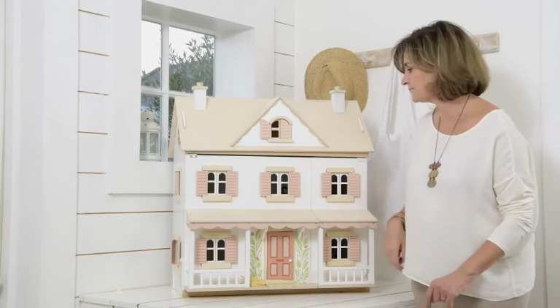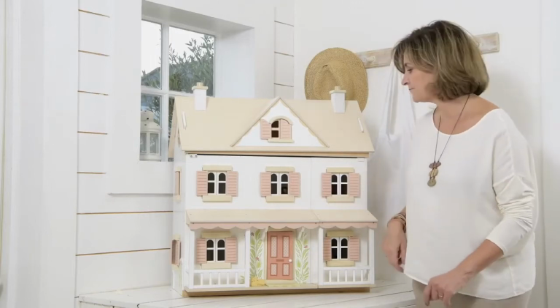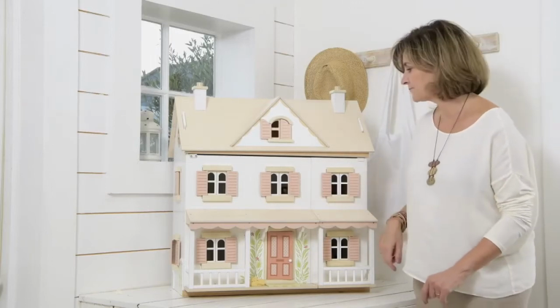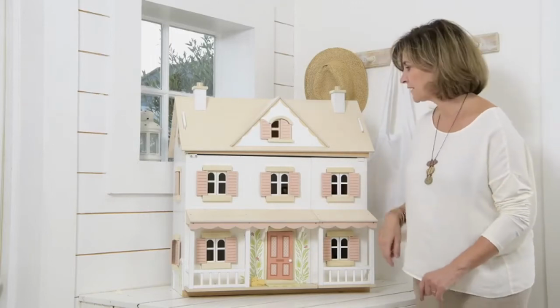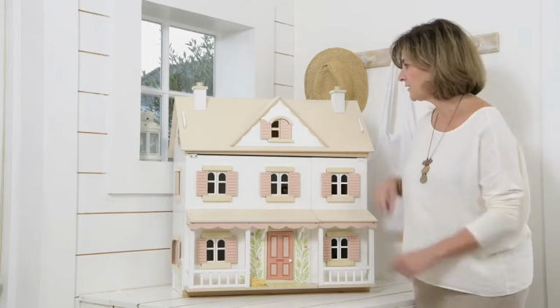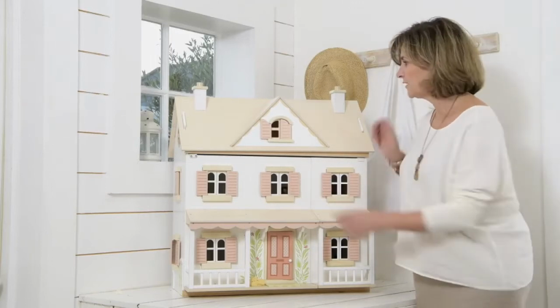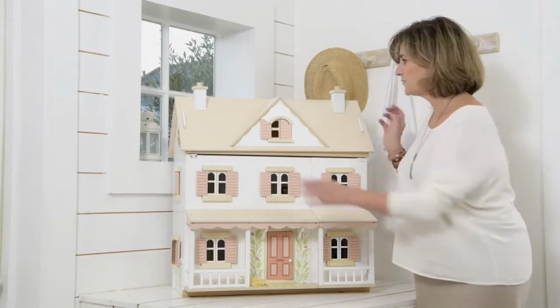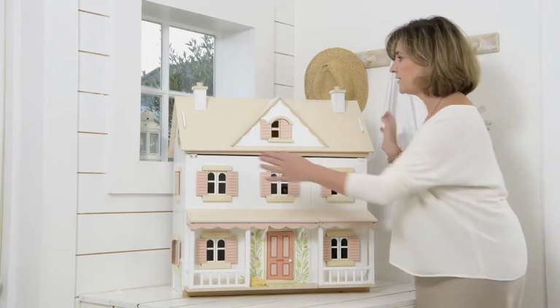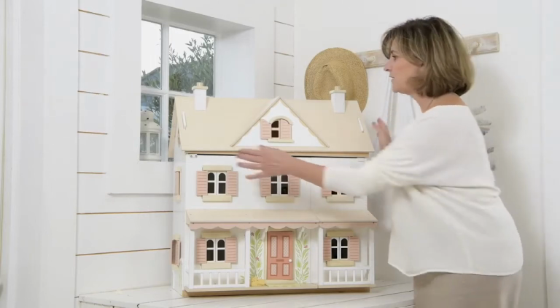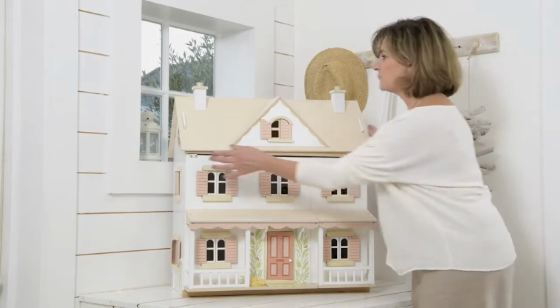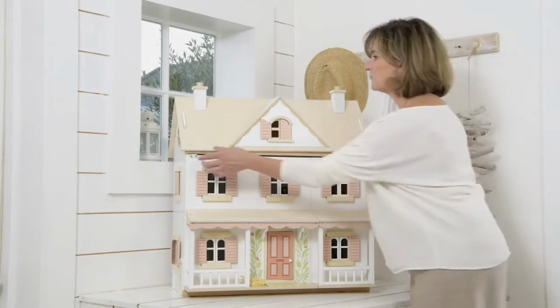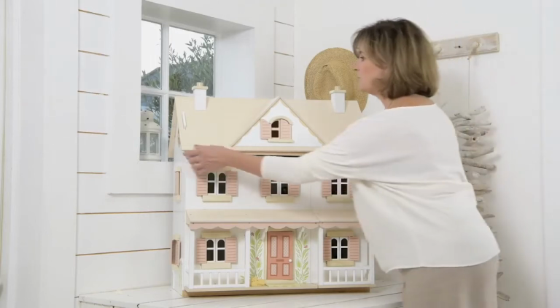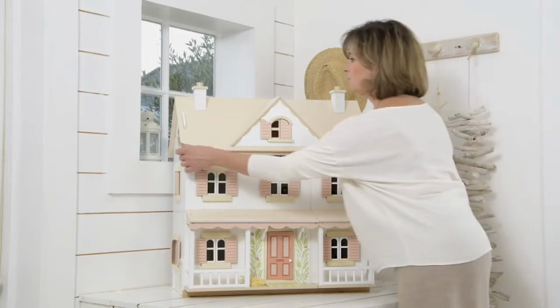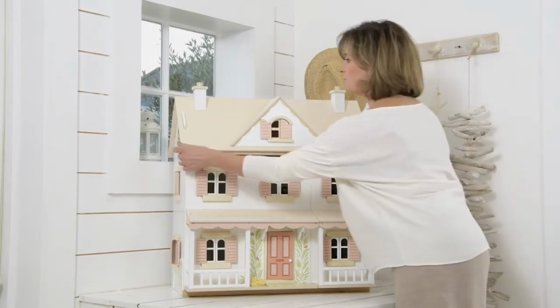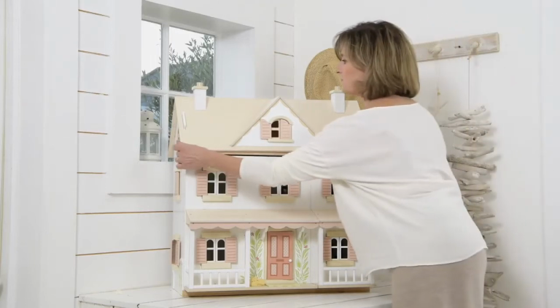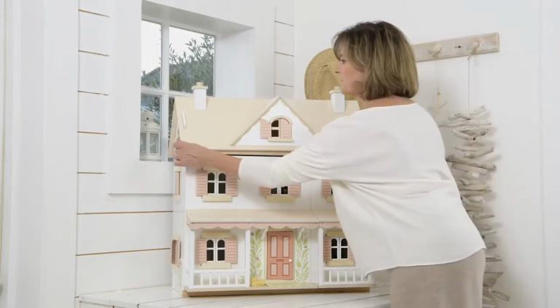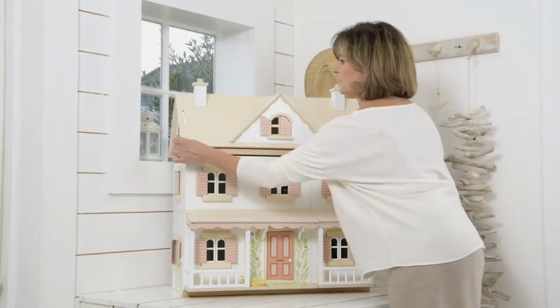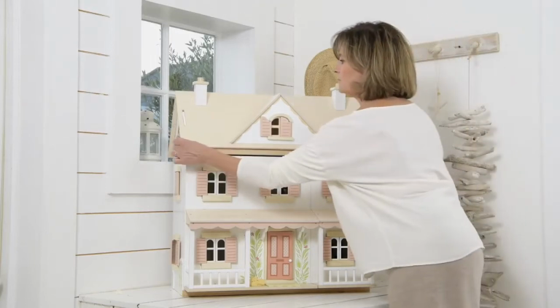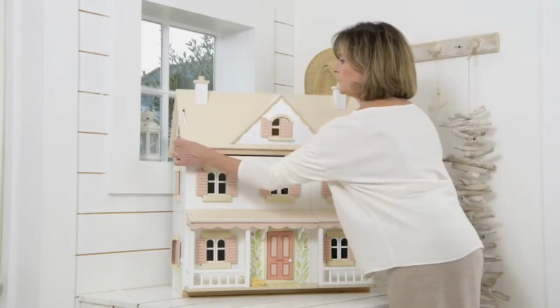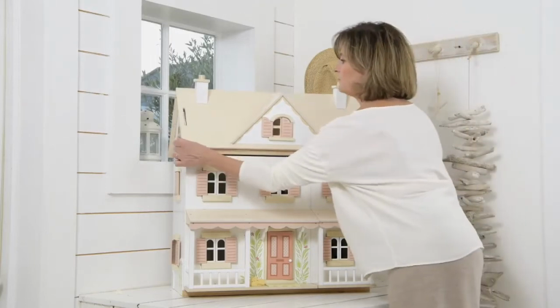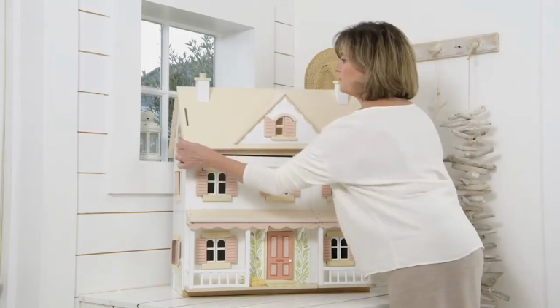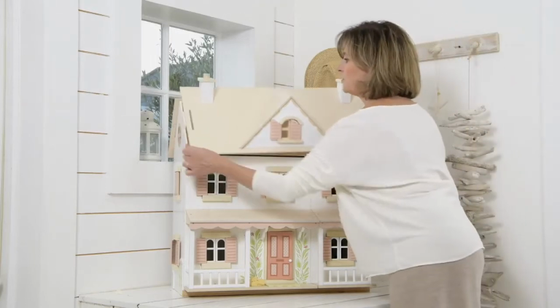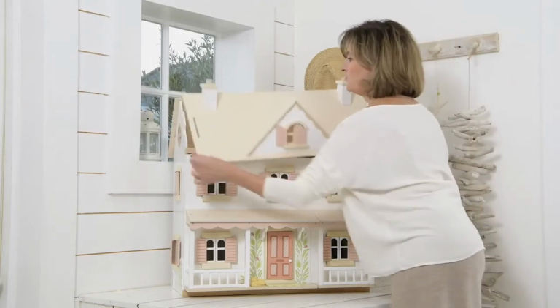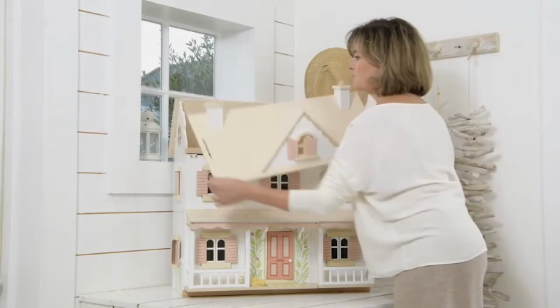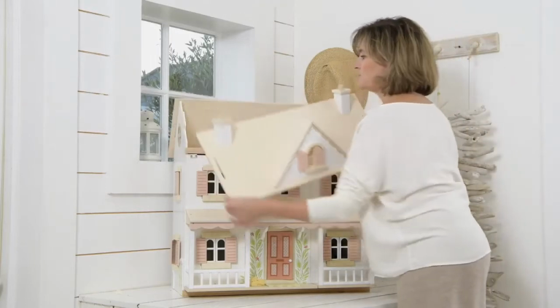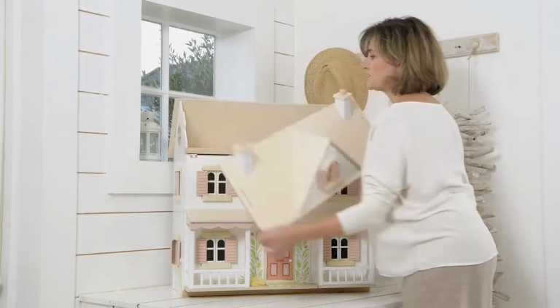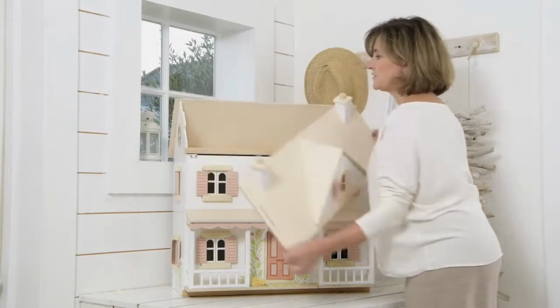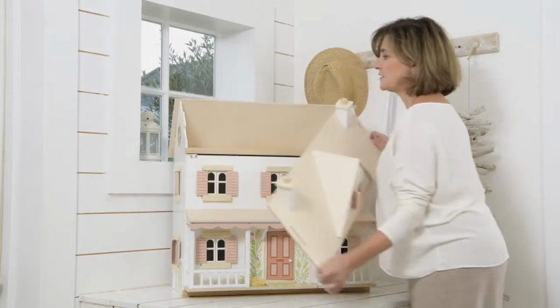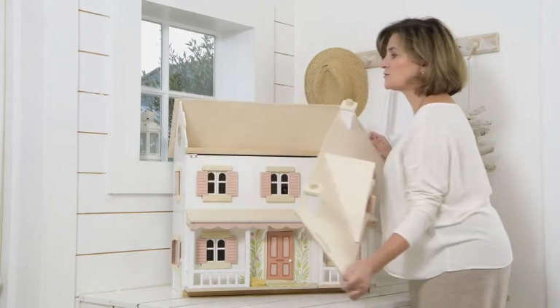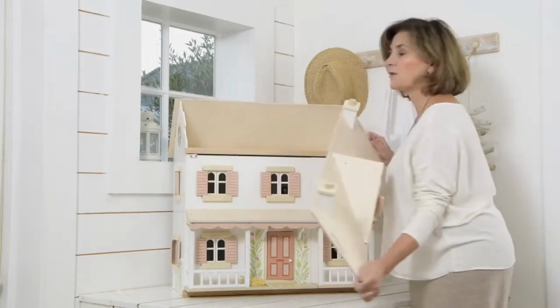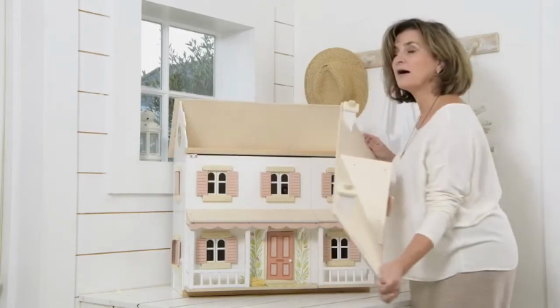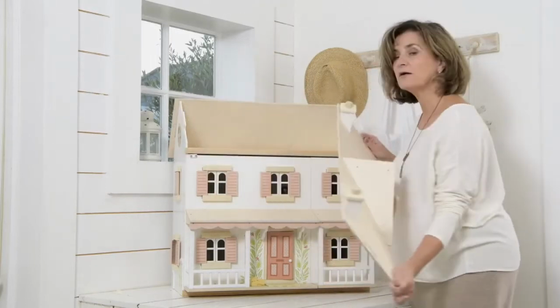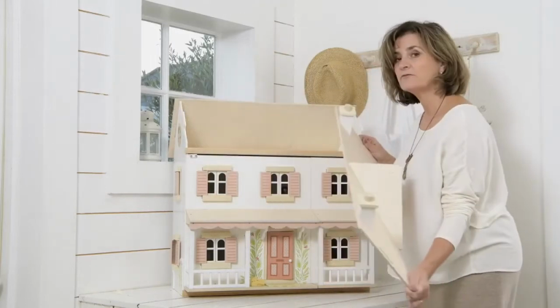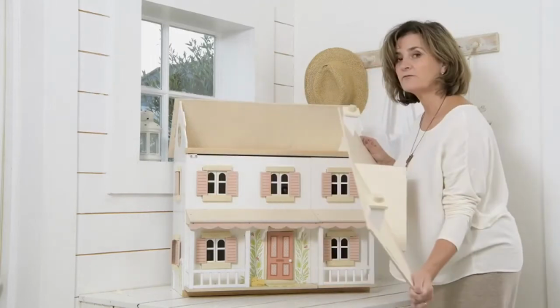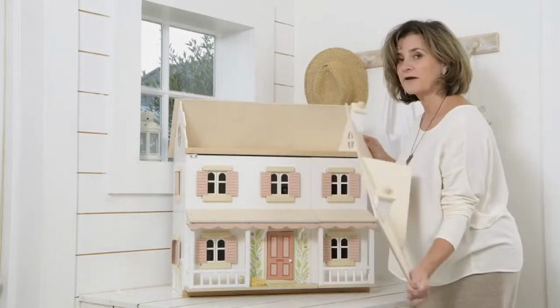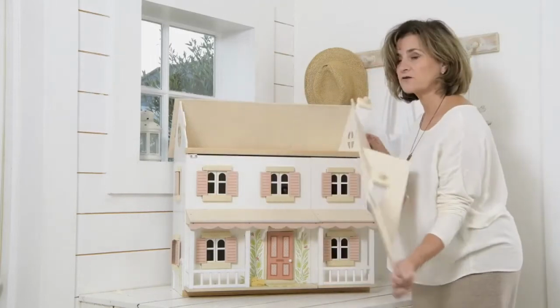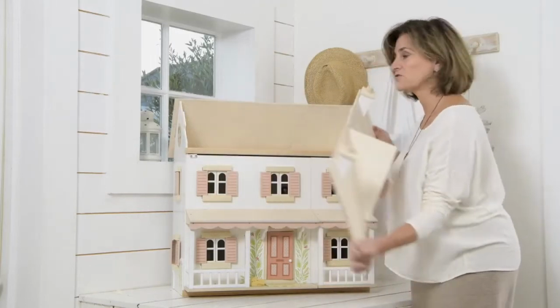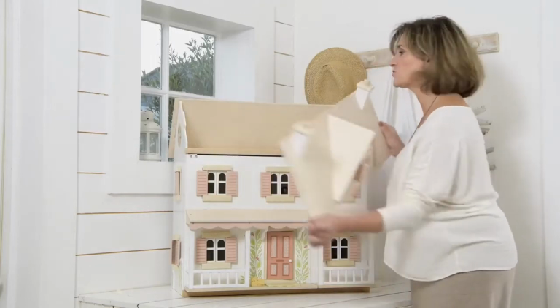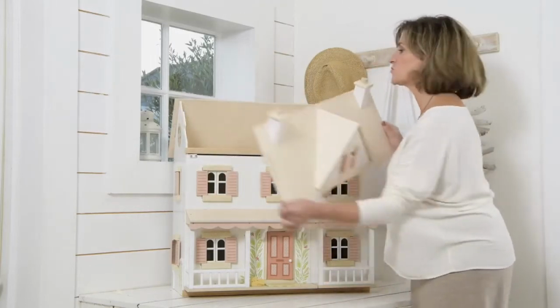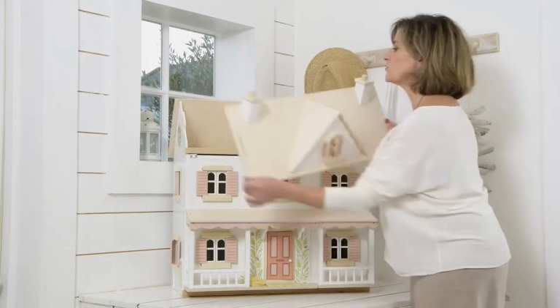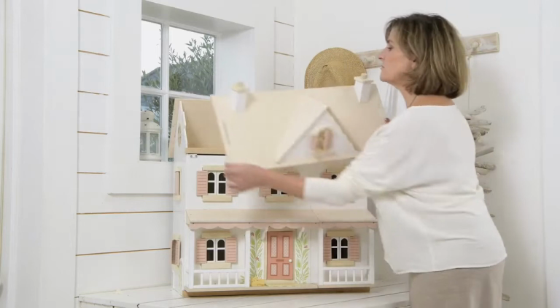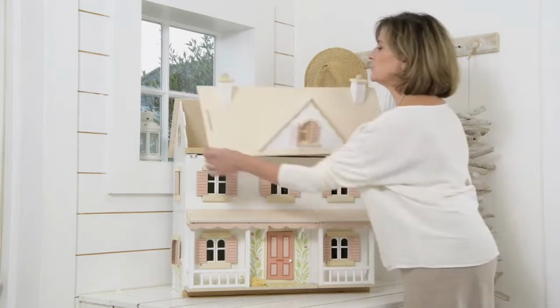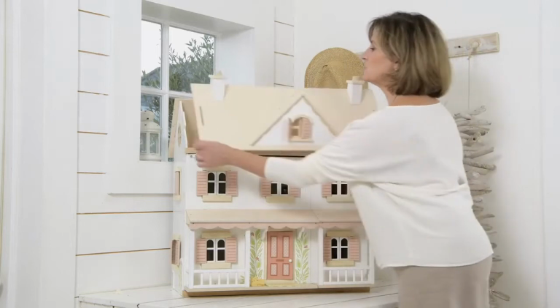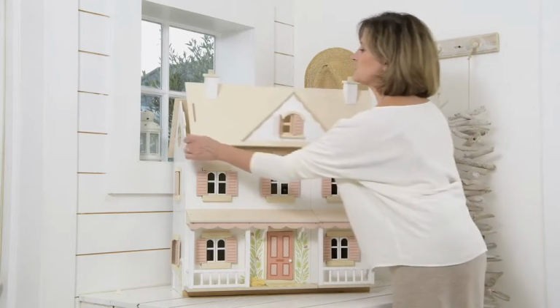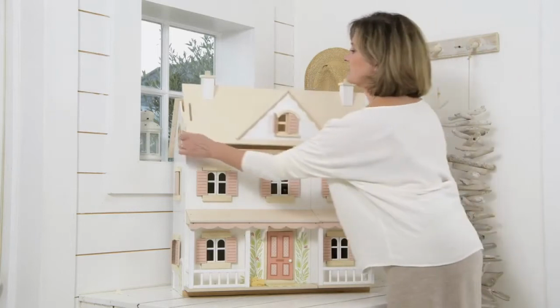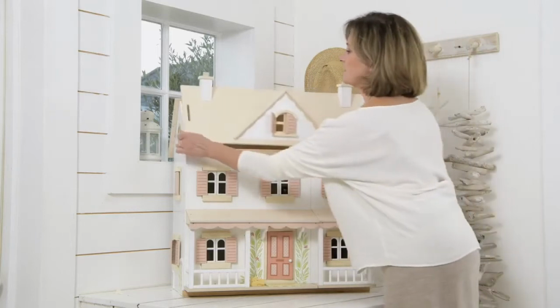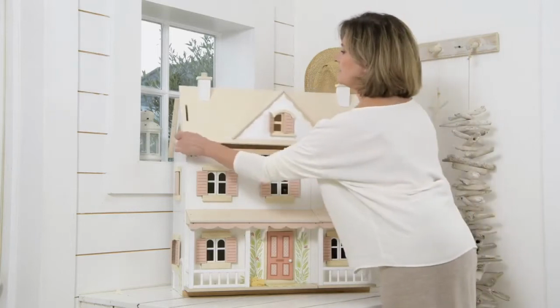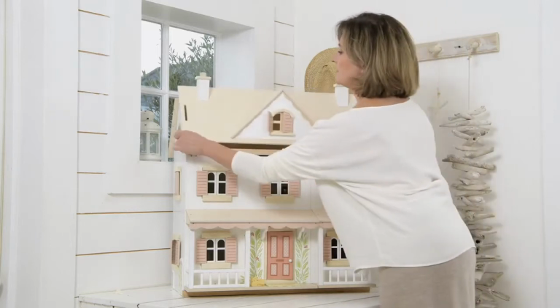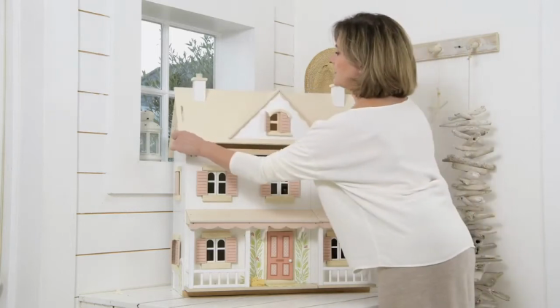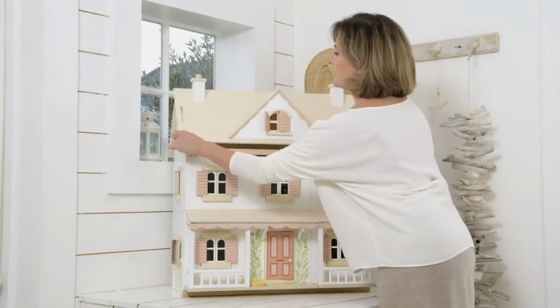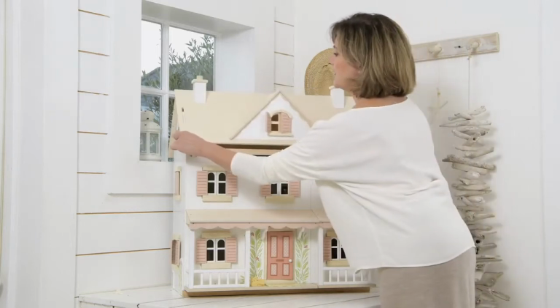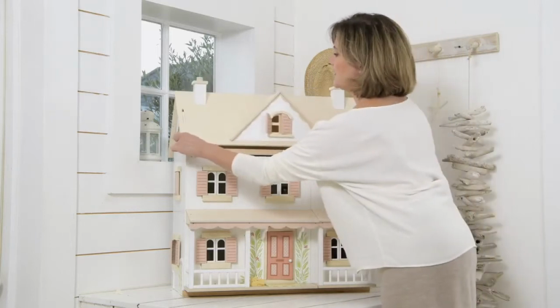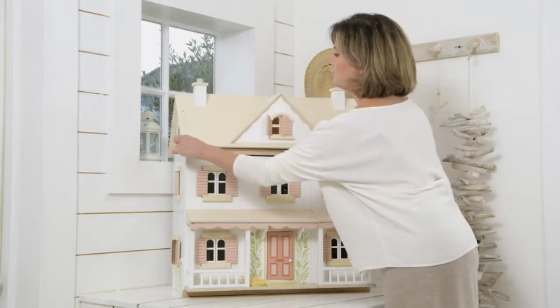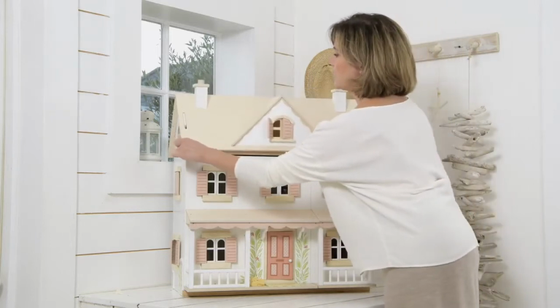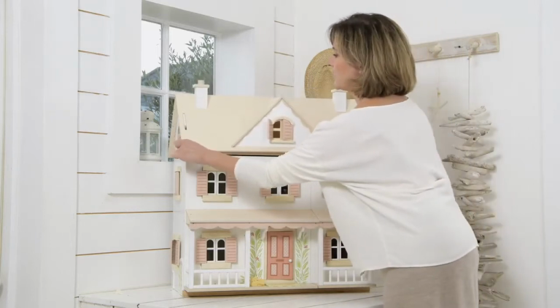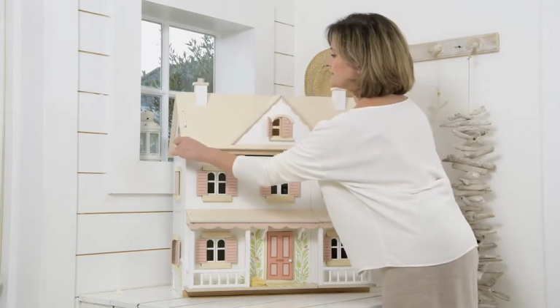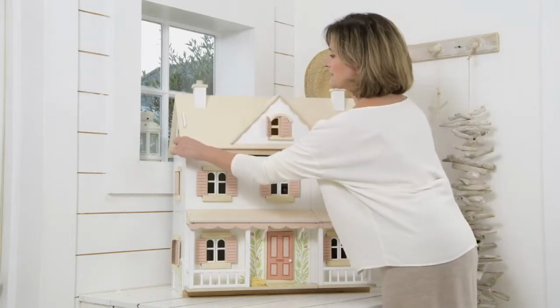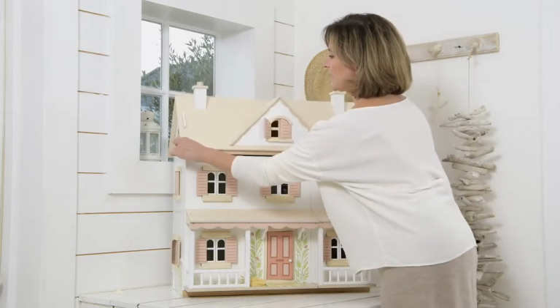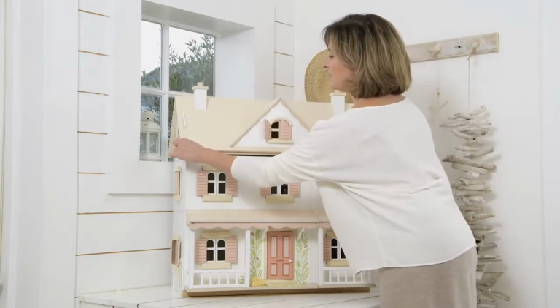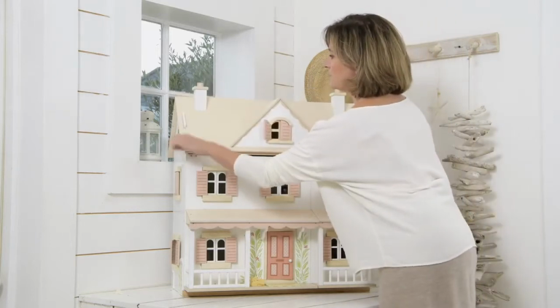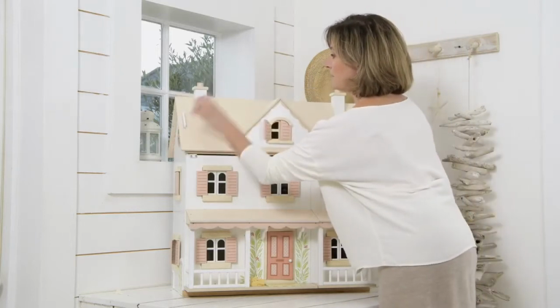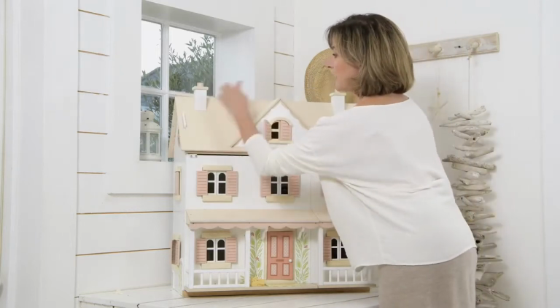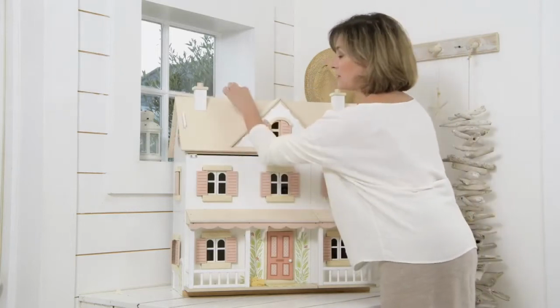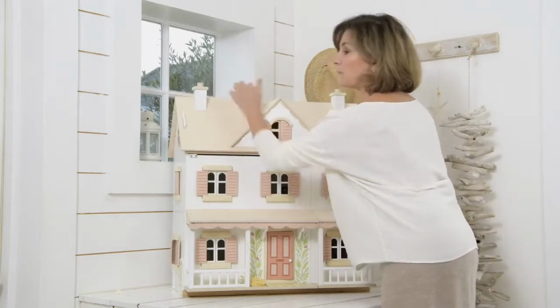The roof can be removed as well for extra storage, as can the back panel.